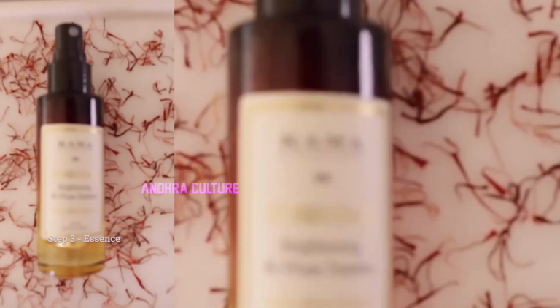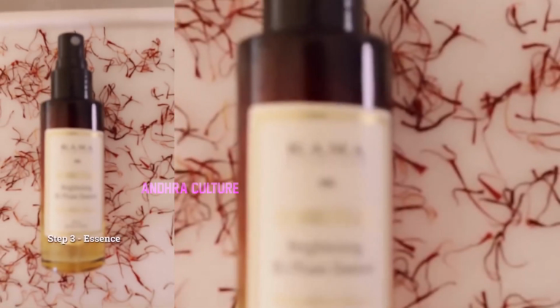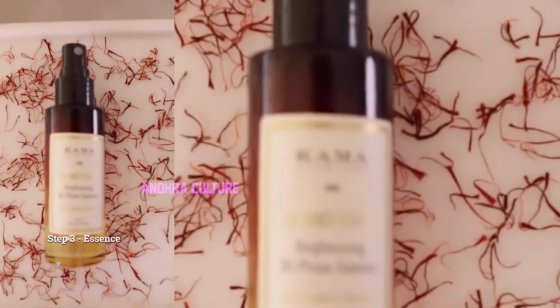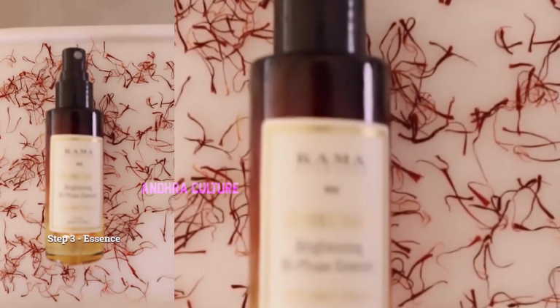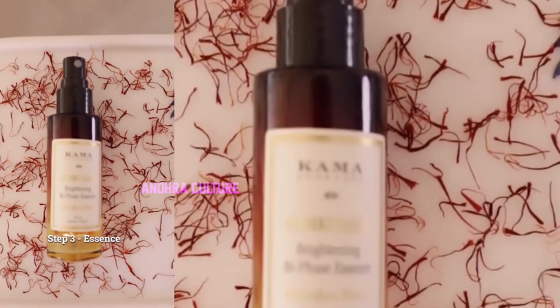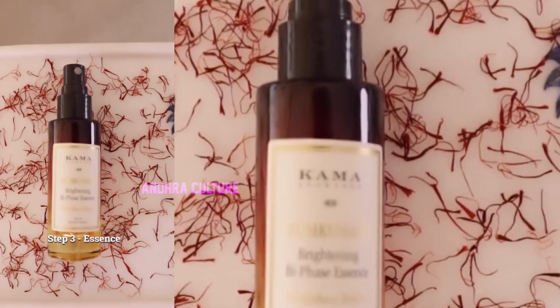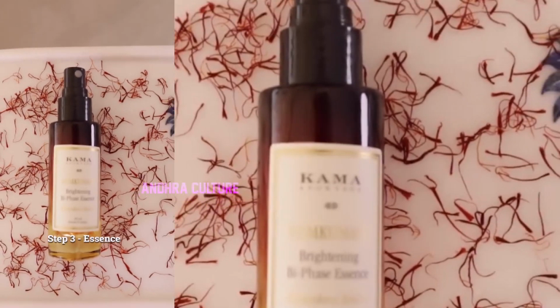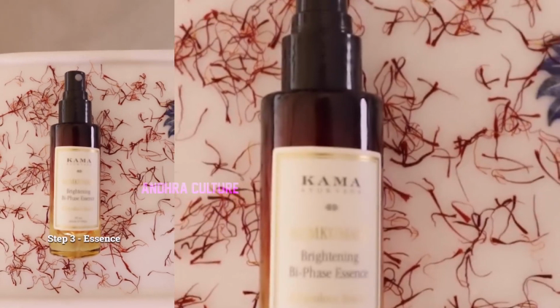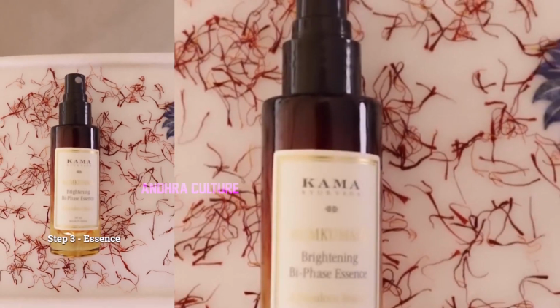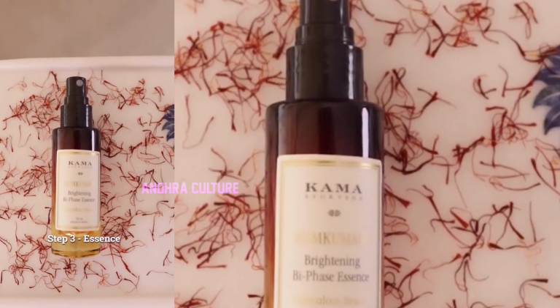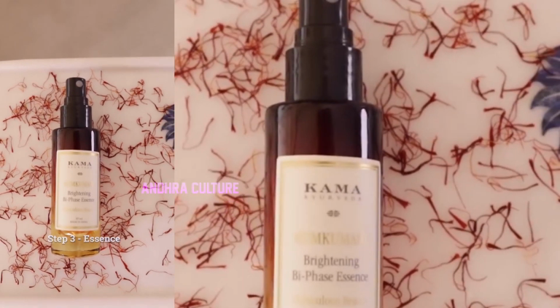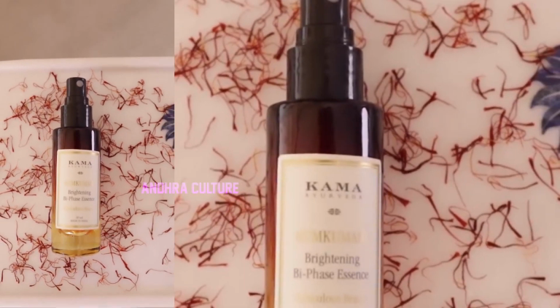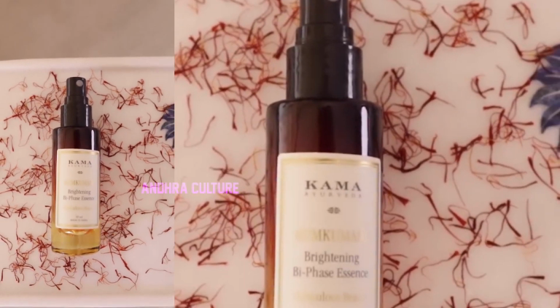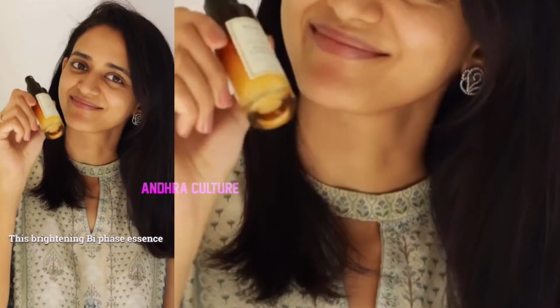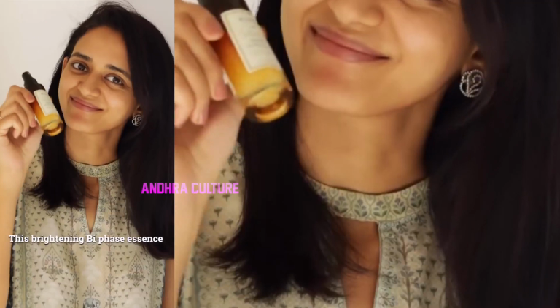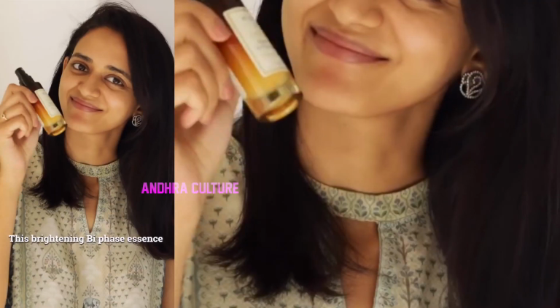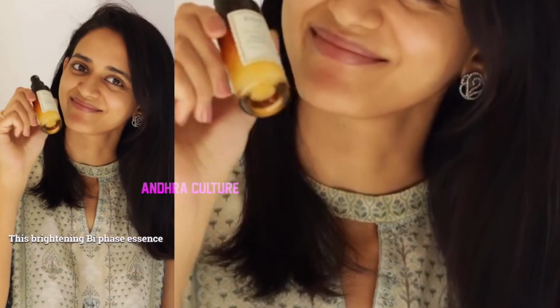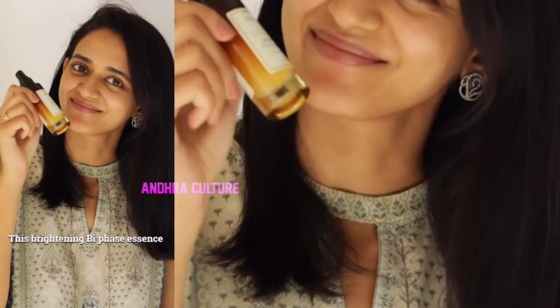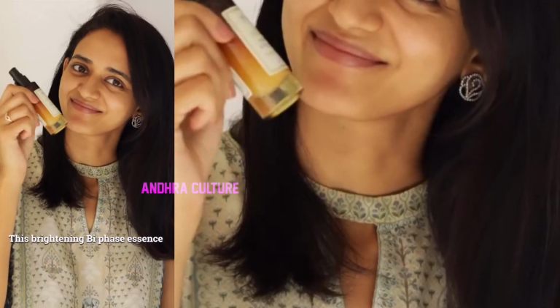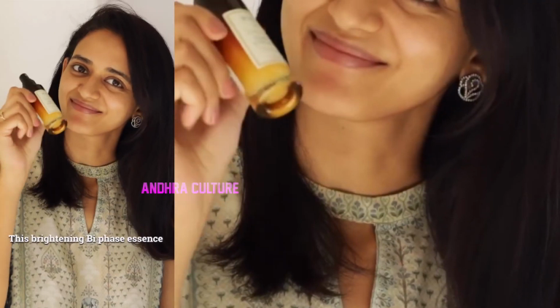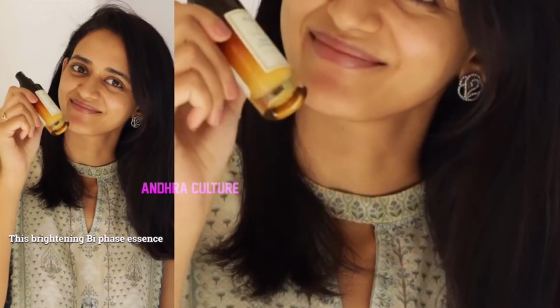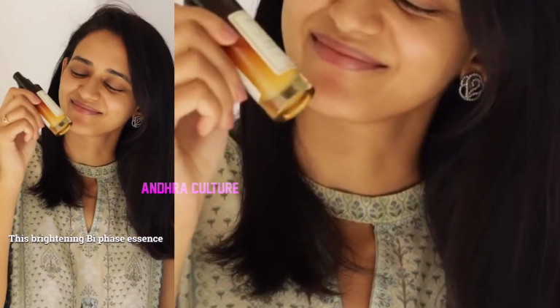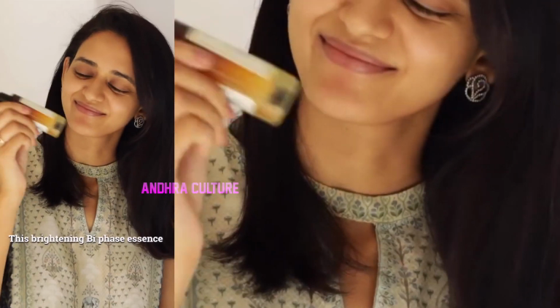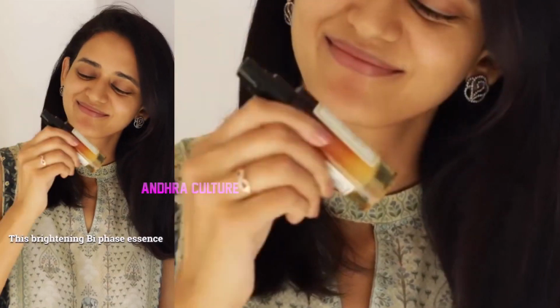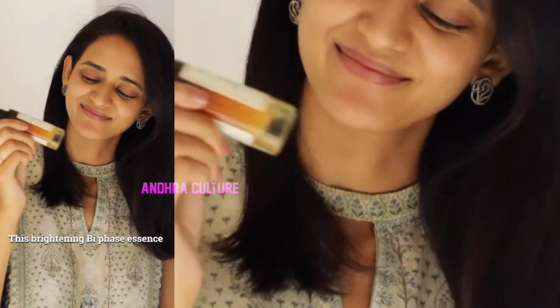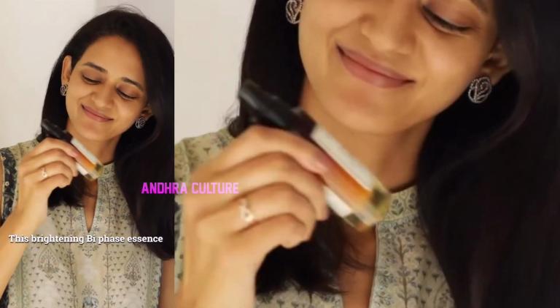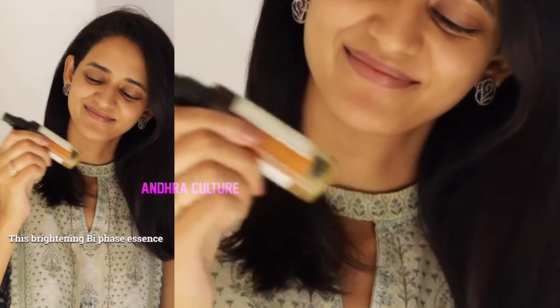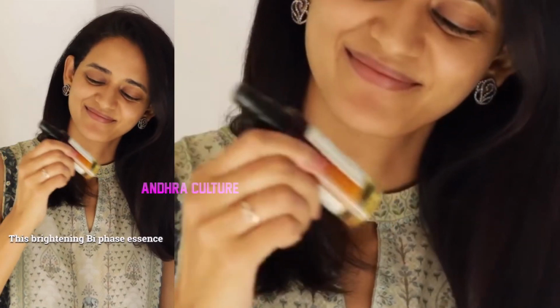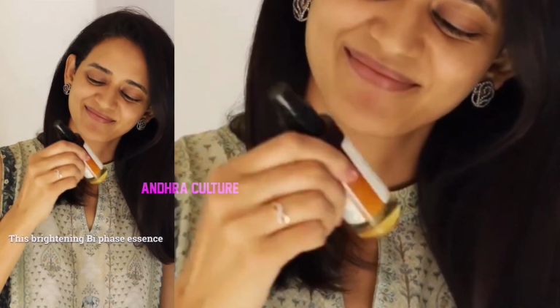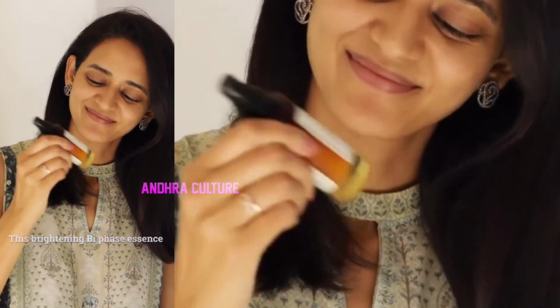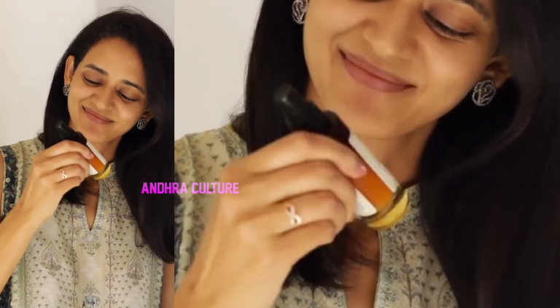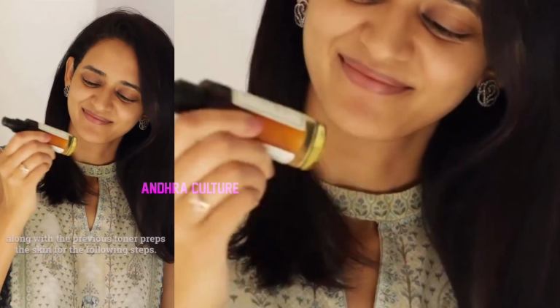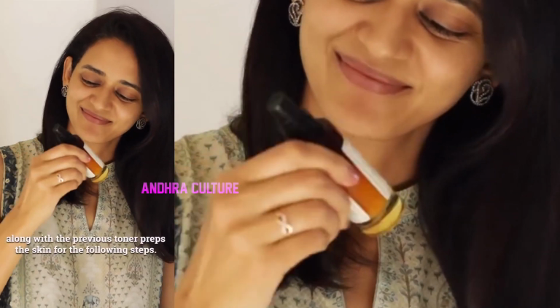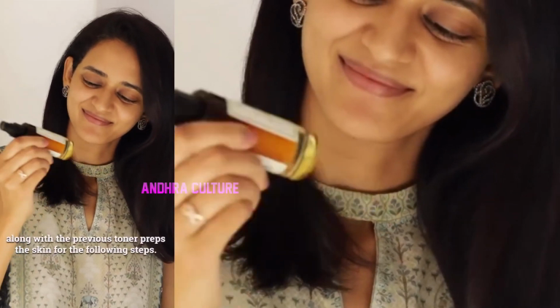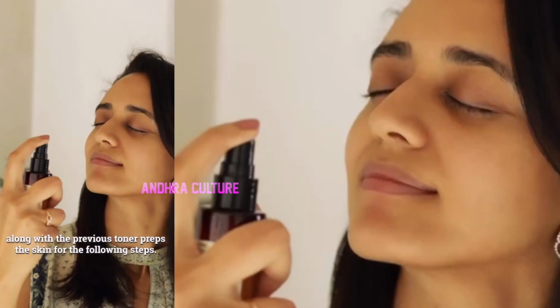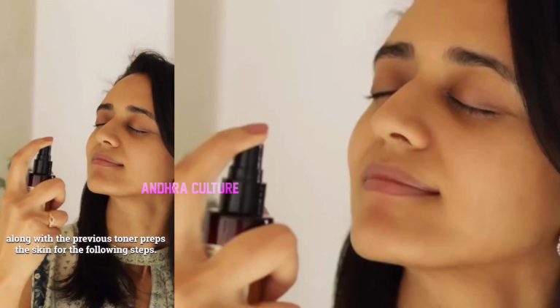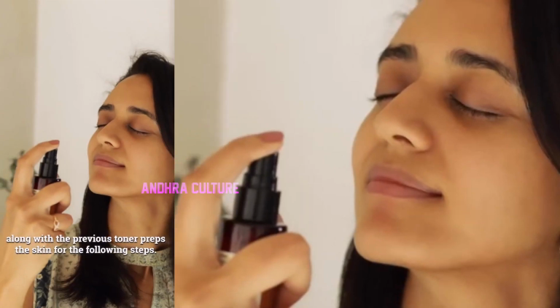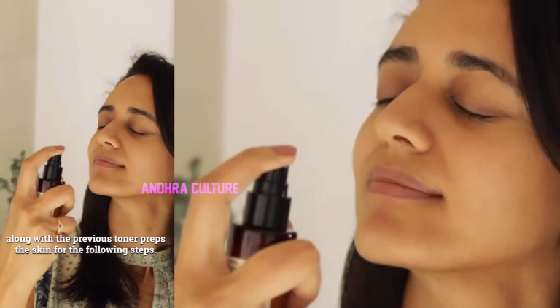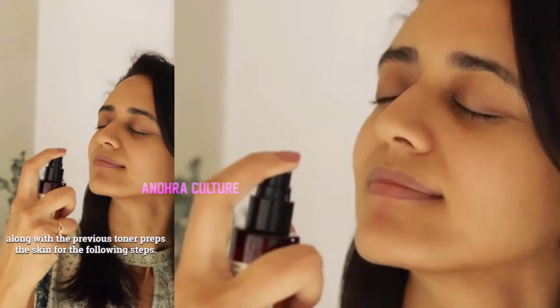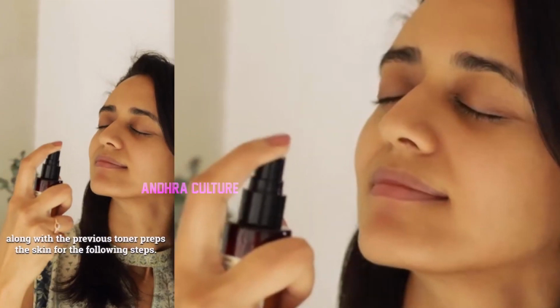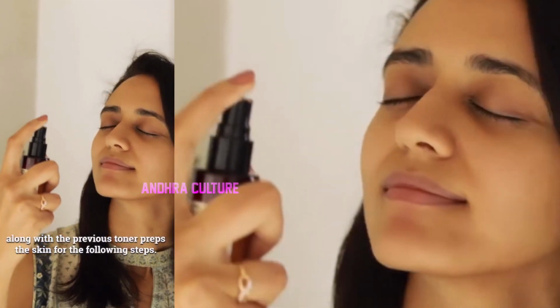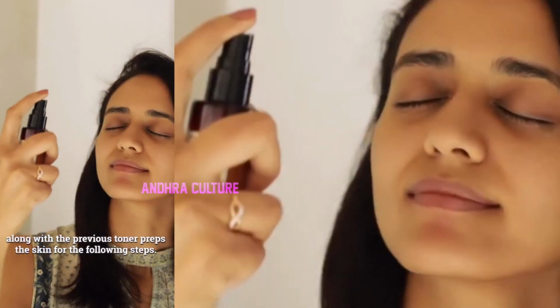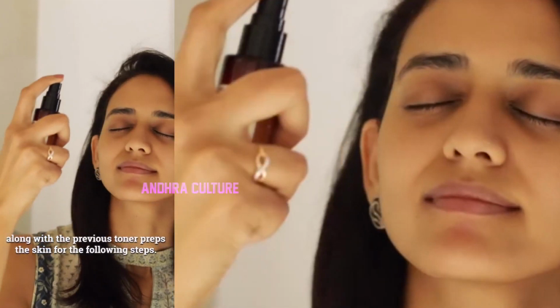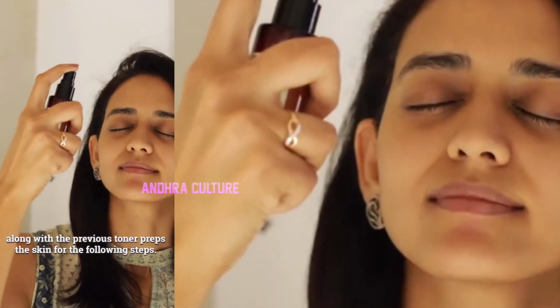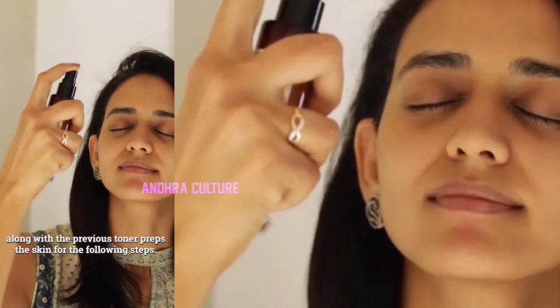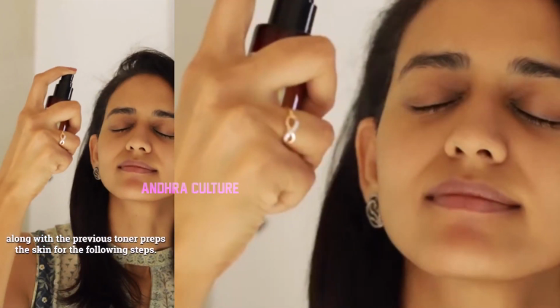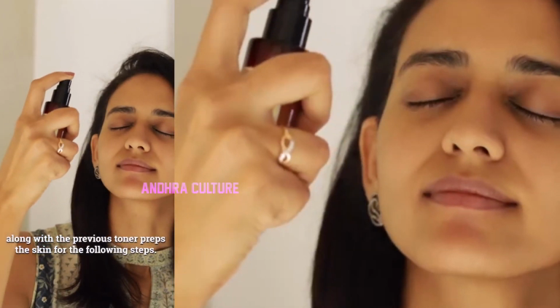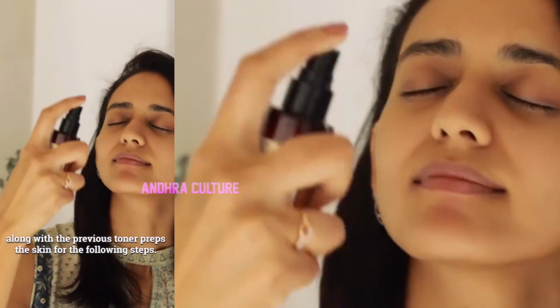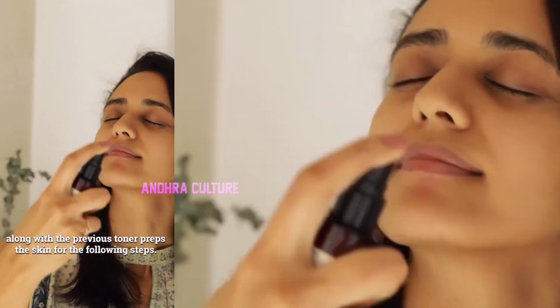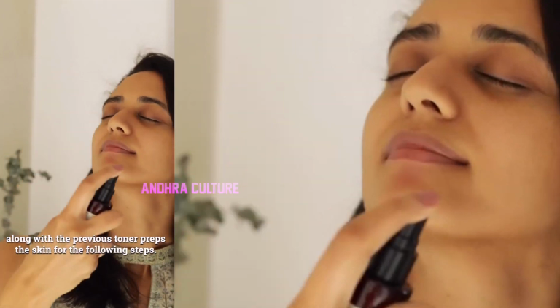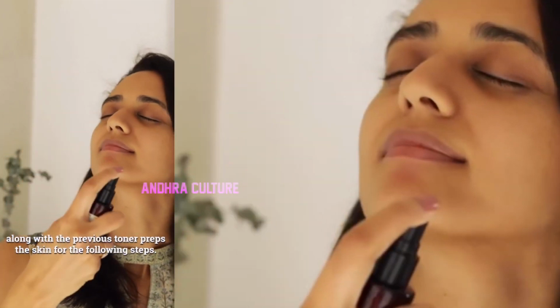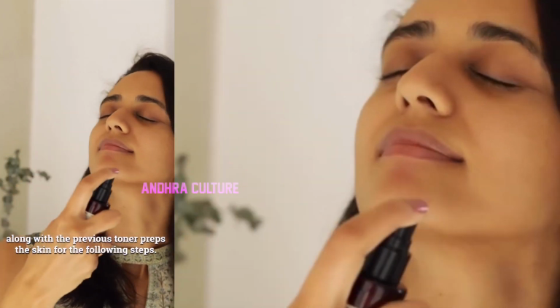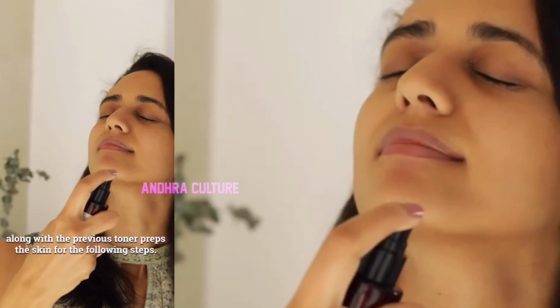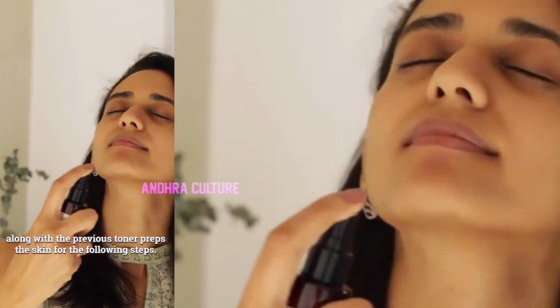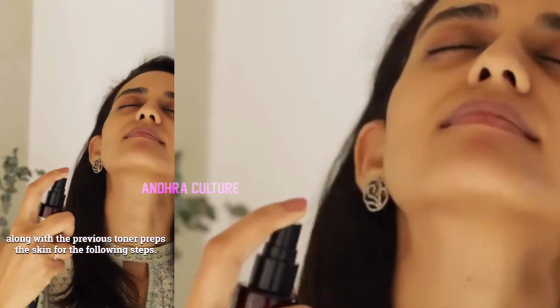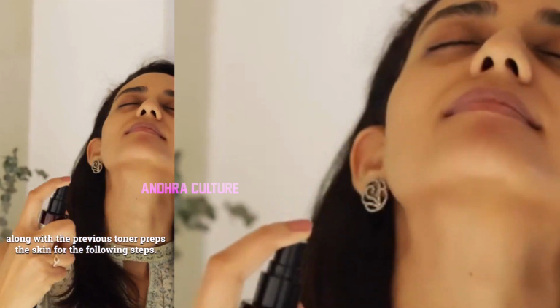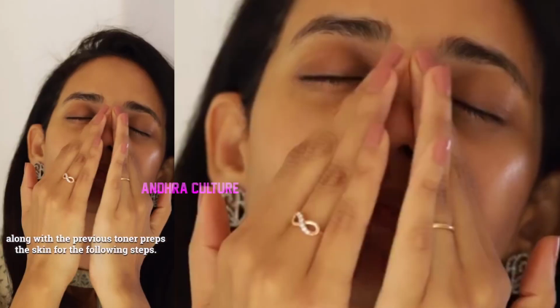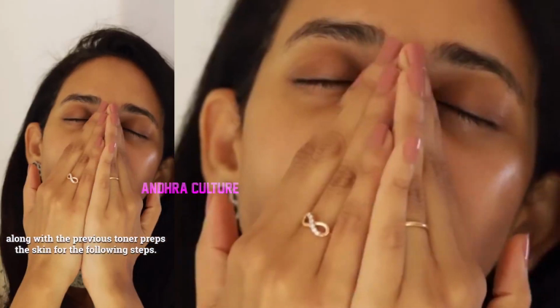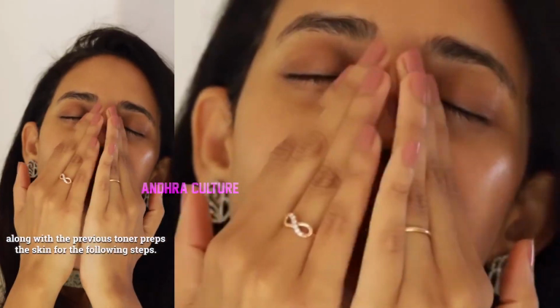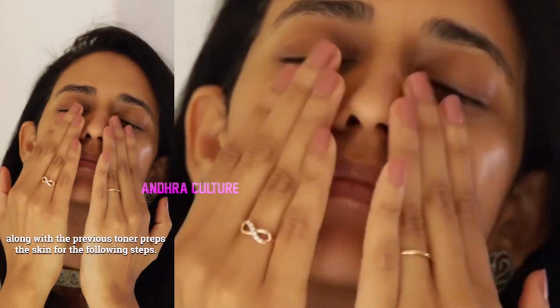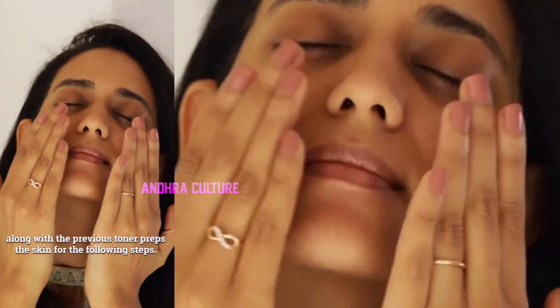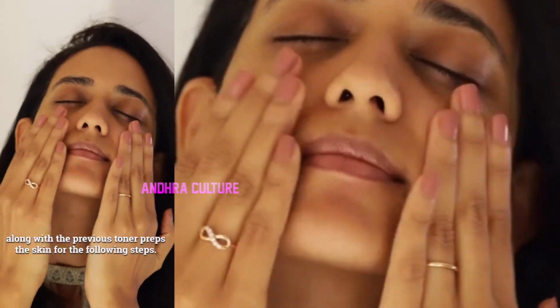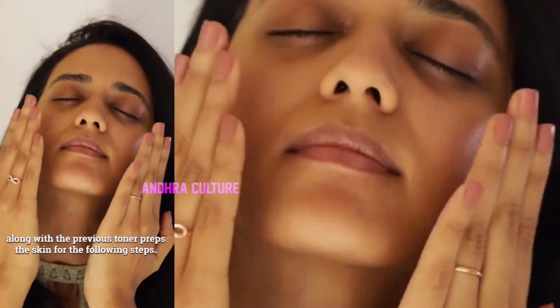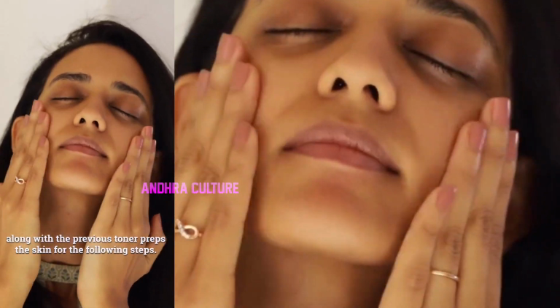Step 3: Essence. This brightening B-phase essence, along with the previous toner, preps the skin for the following steps.